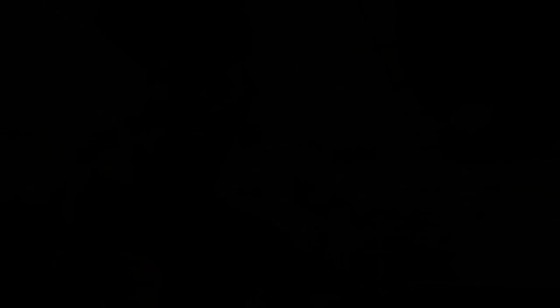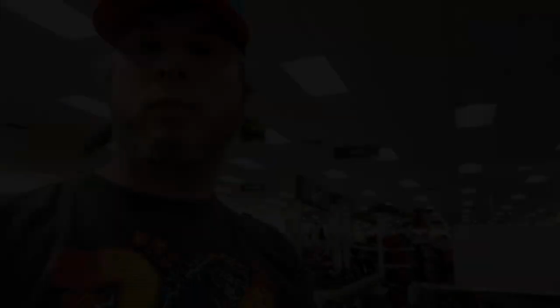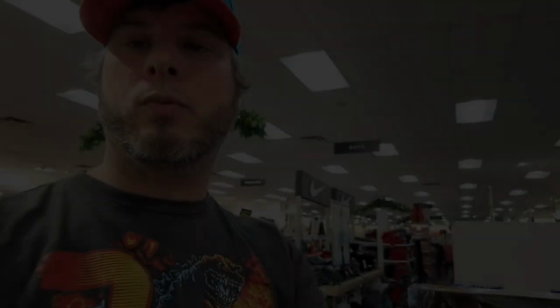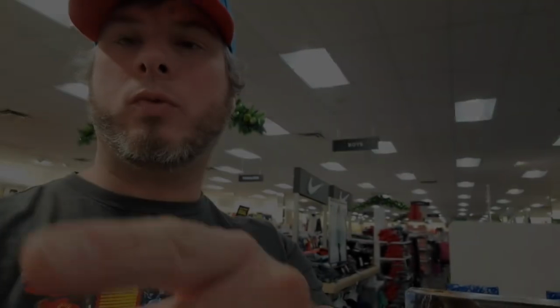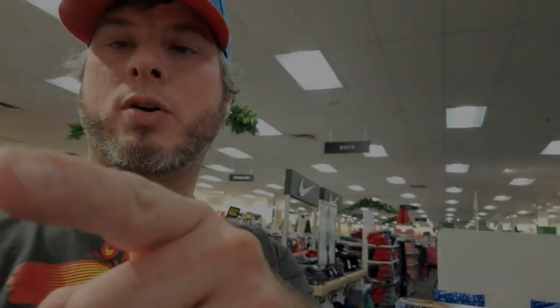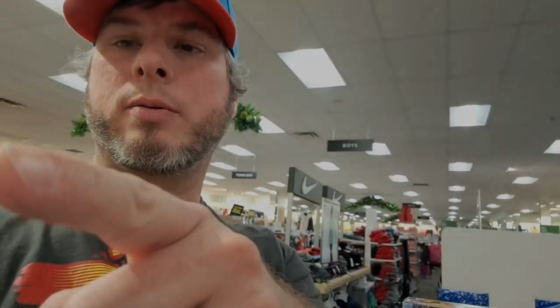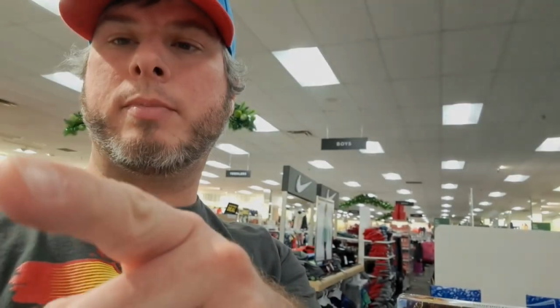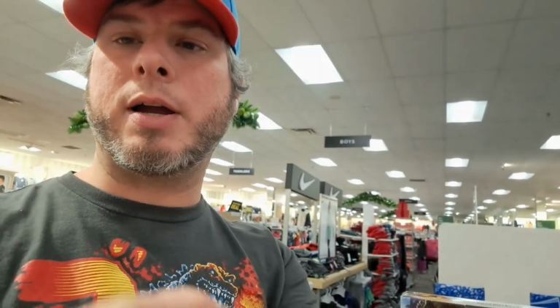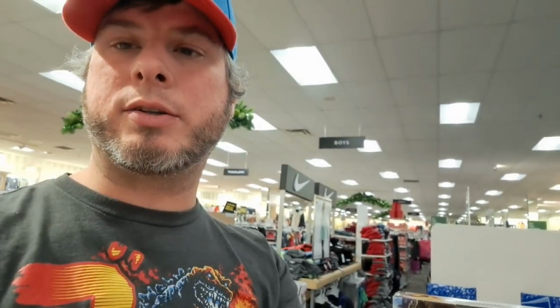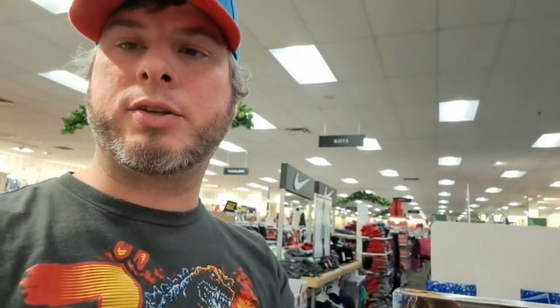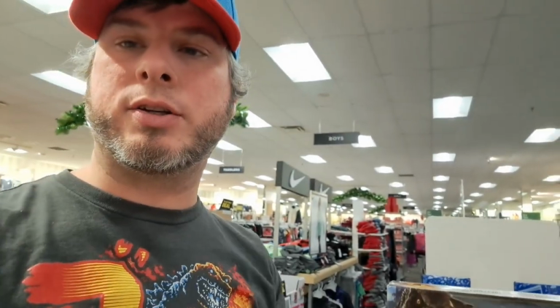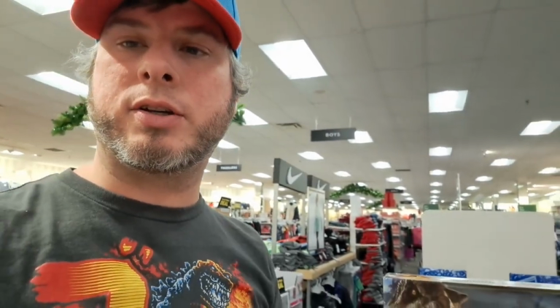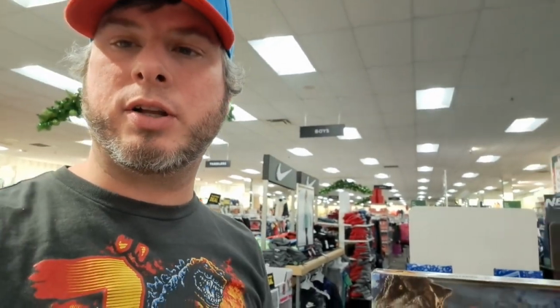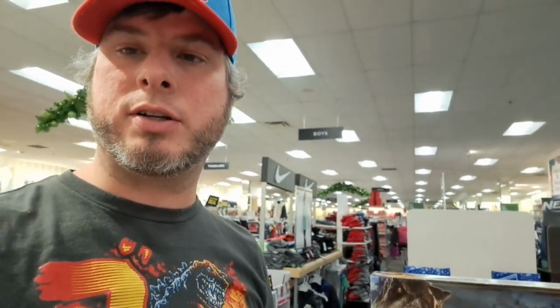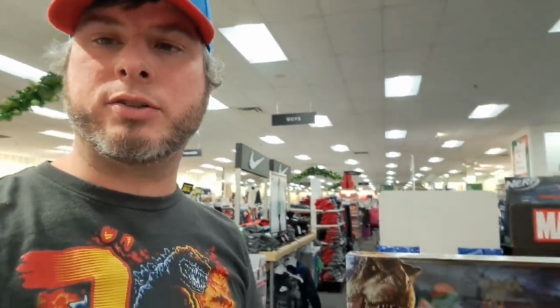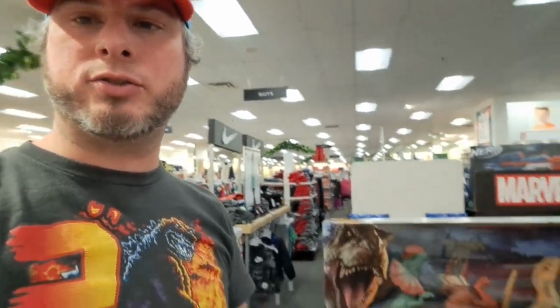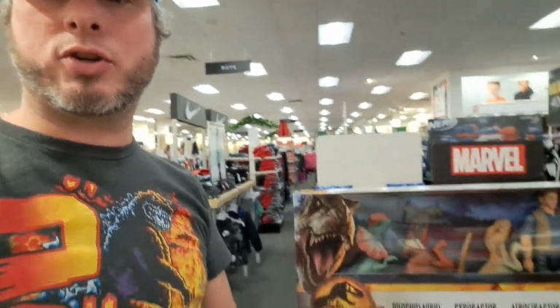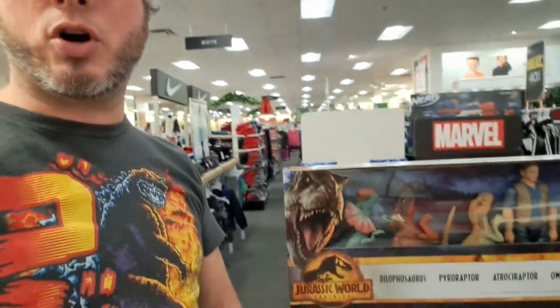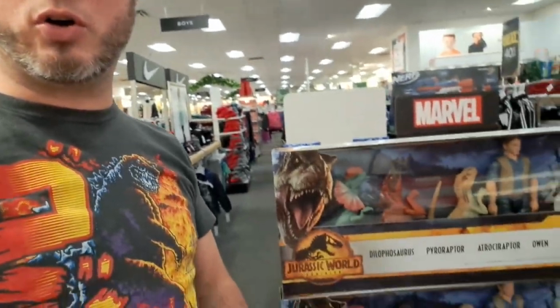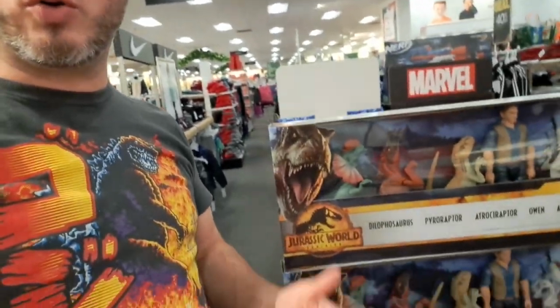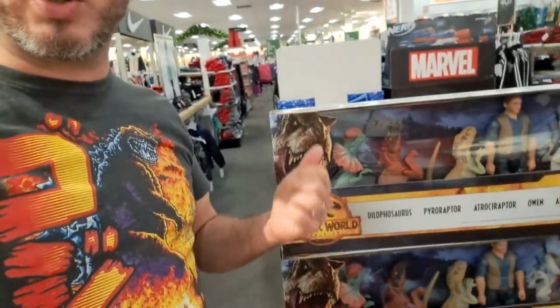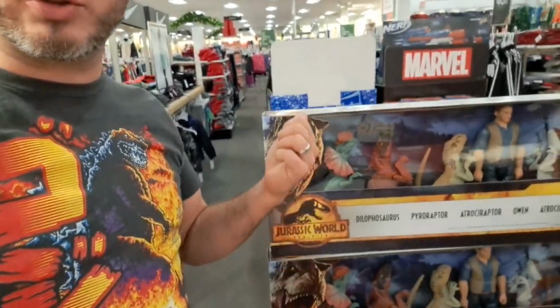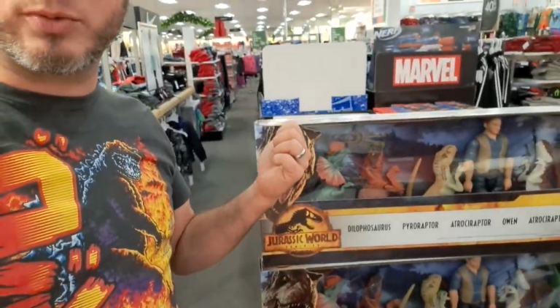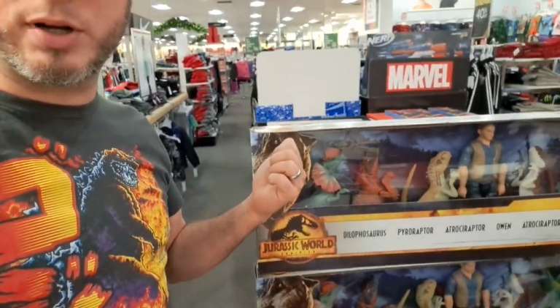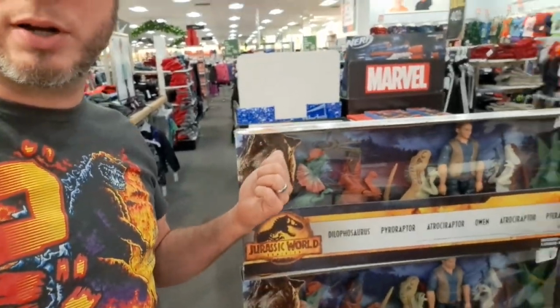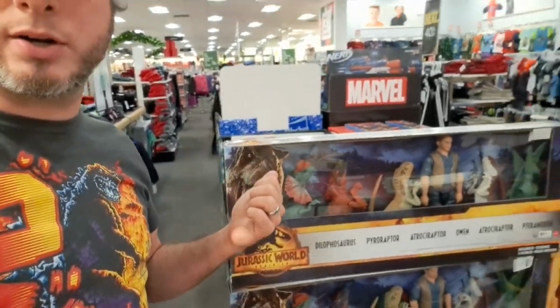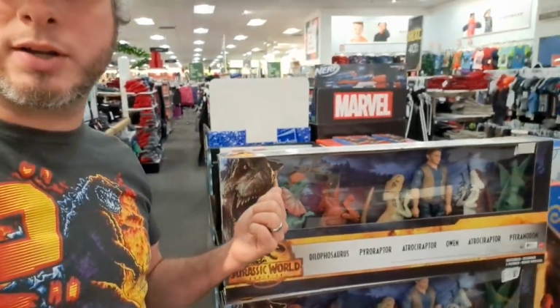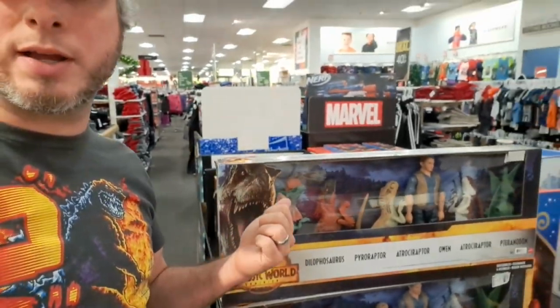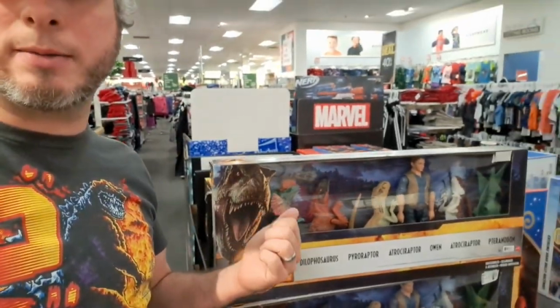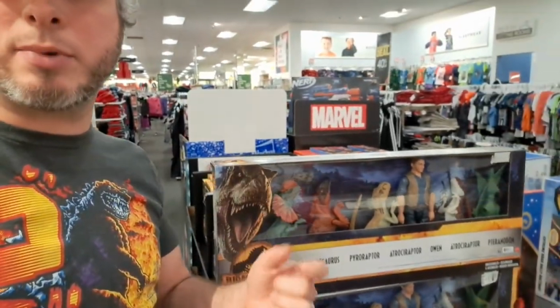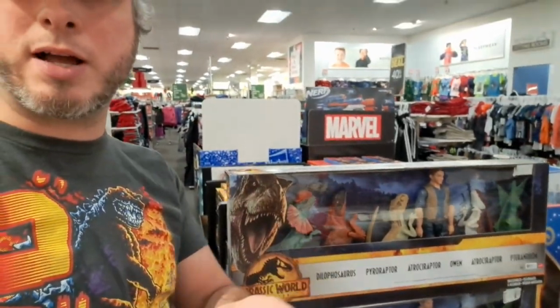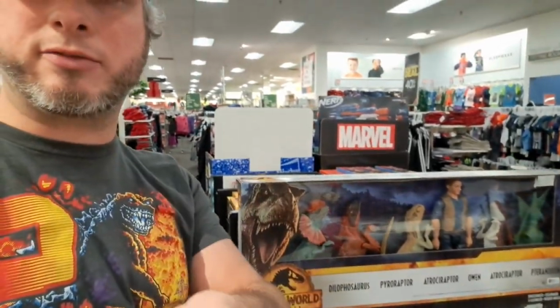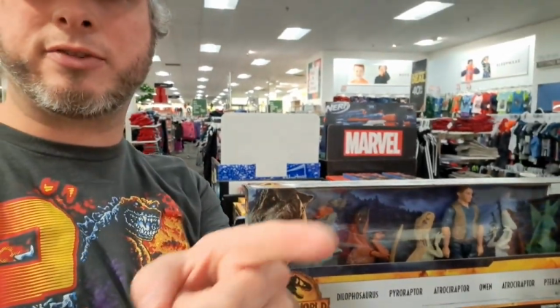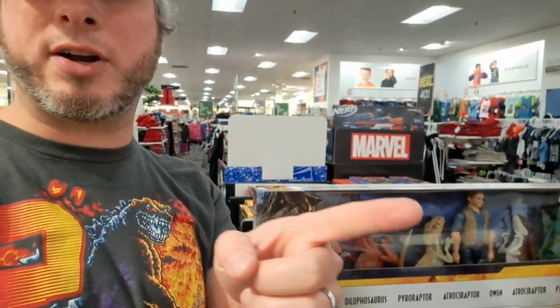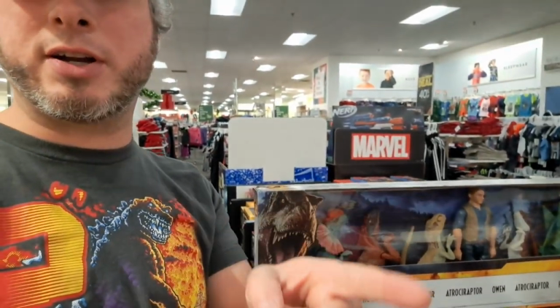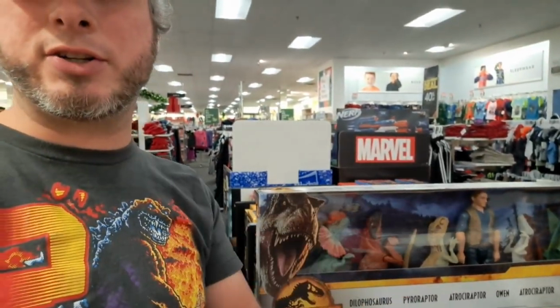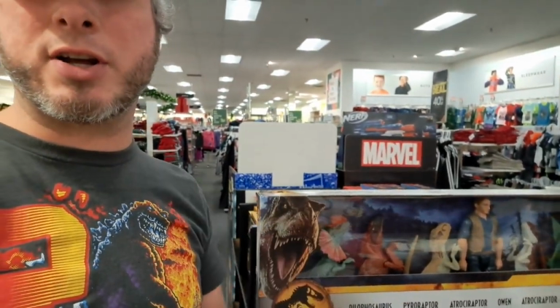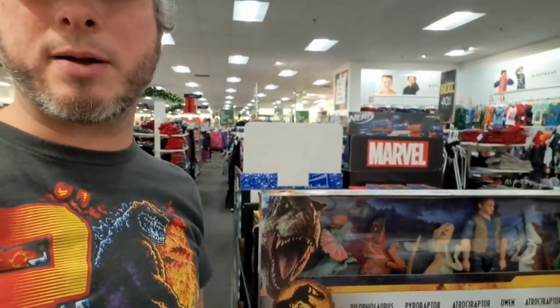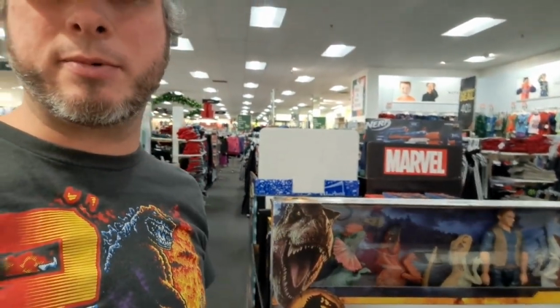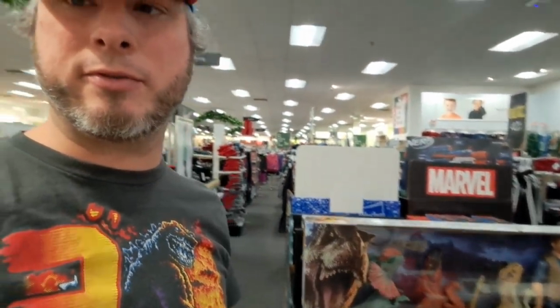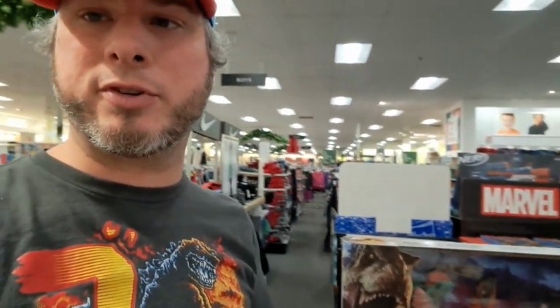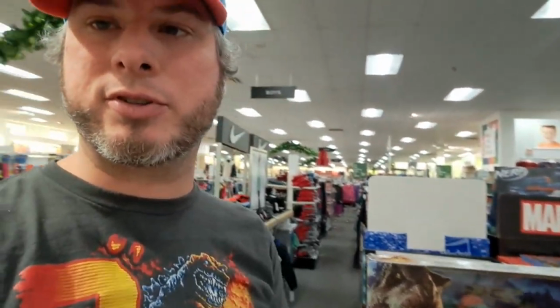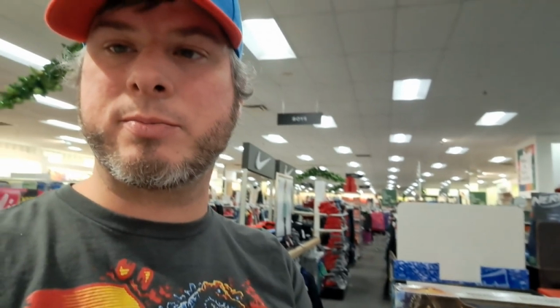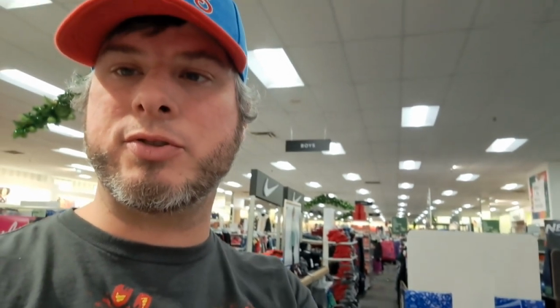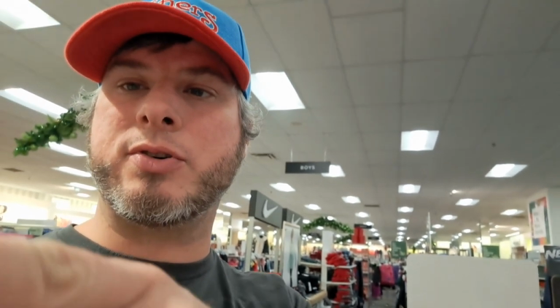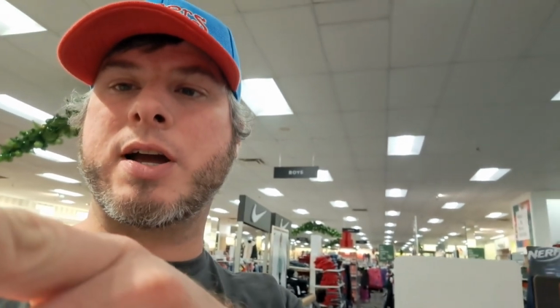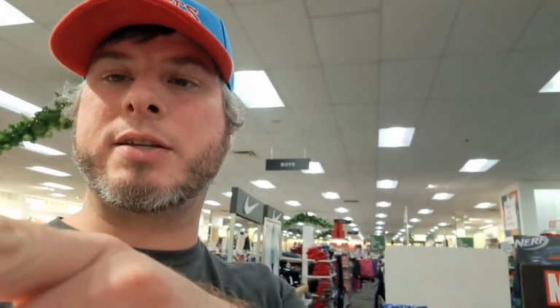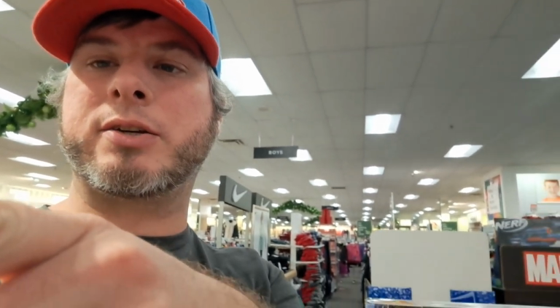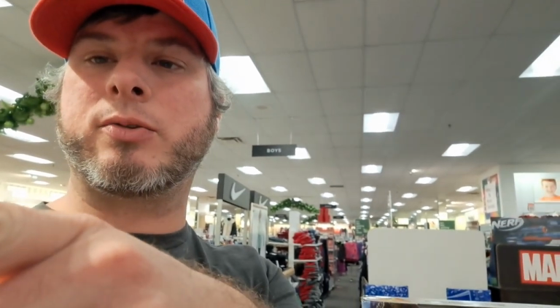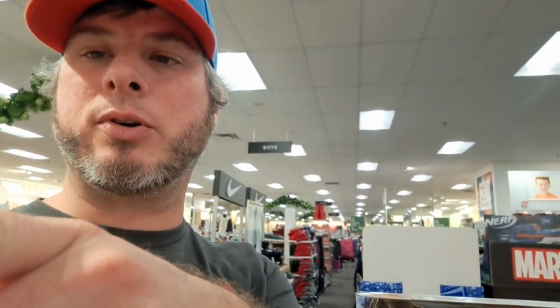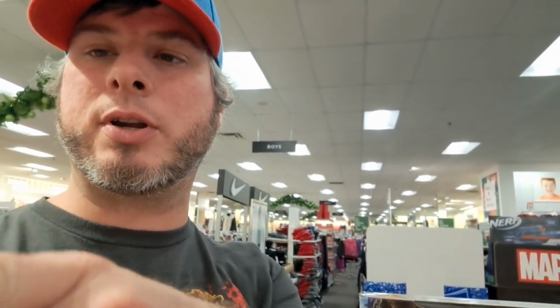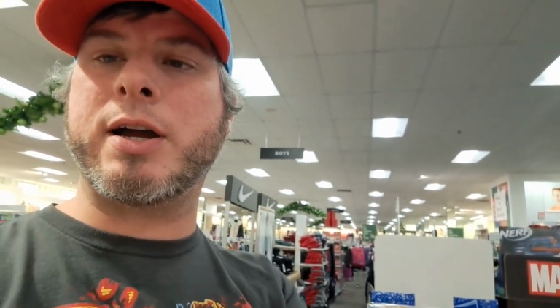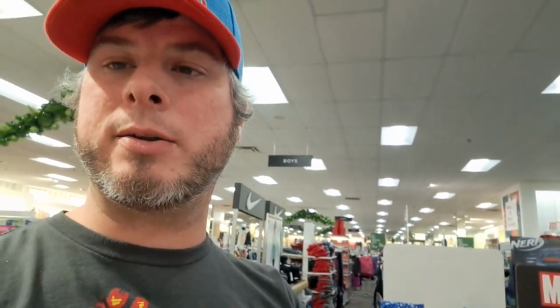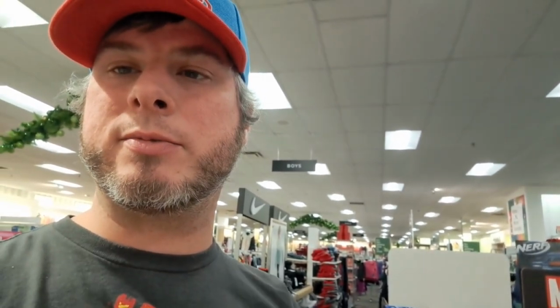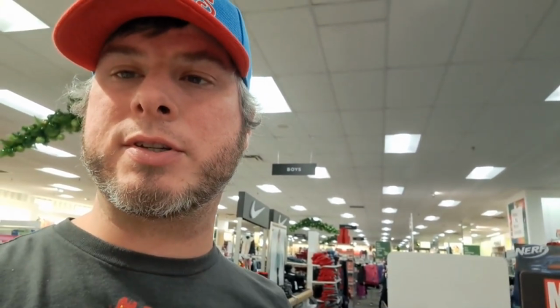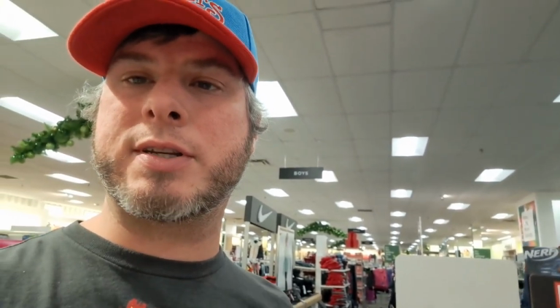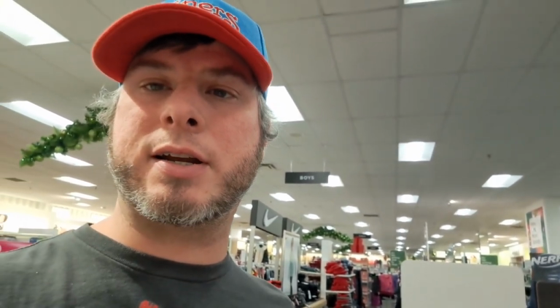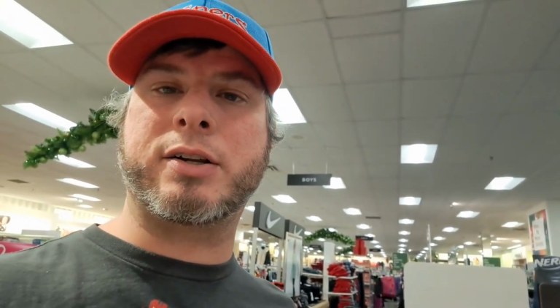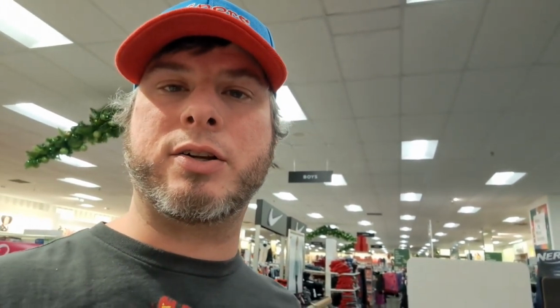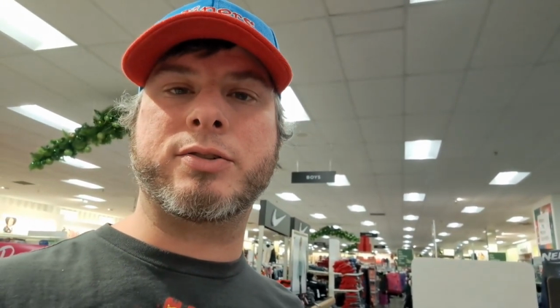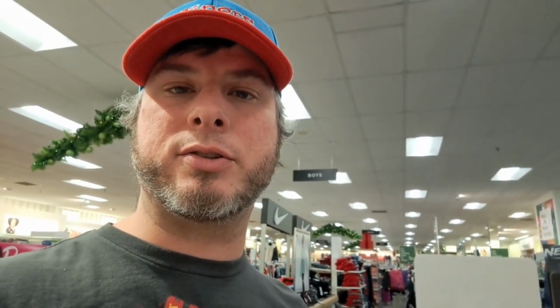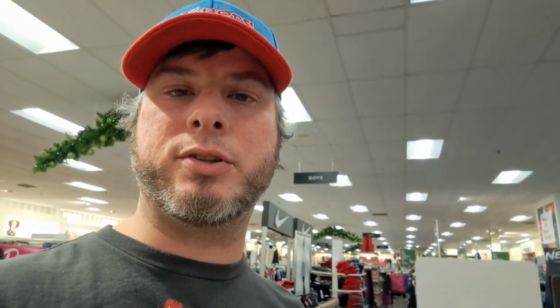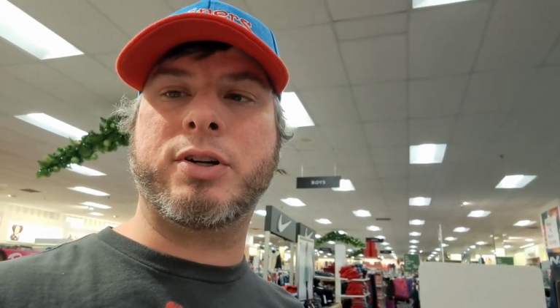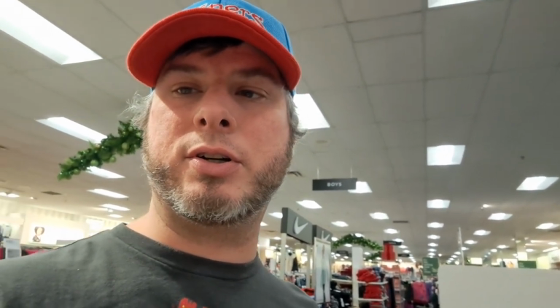Welcome back to the Collector's Conquest. We're here today Black Friday shopping for some Jurassic World items. Let's take a closer look.